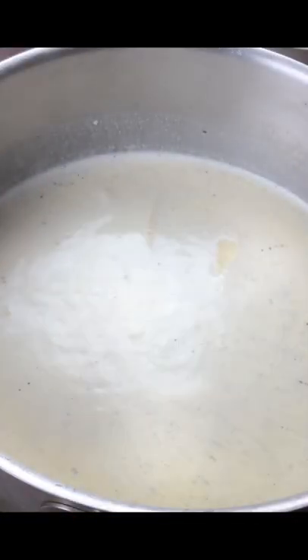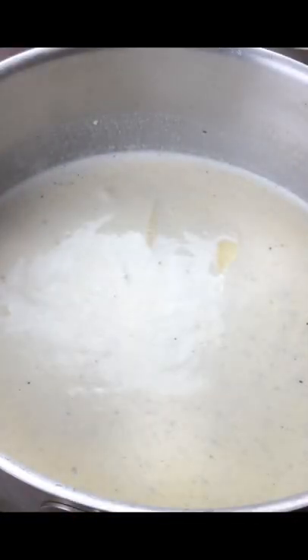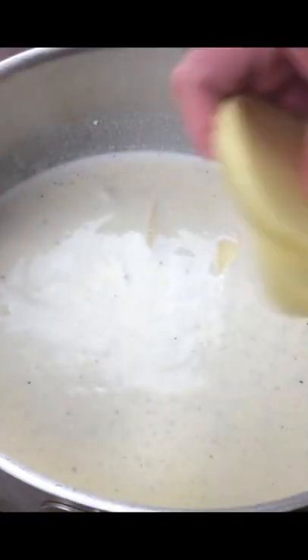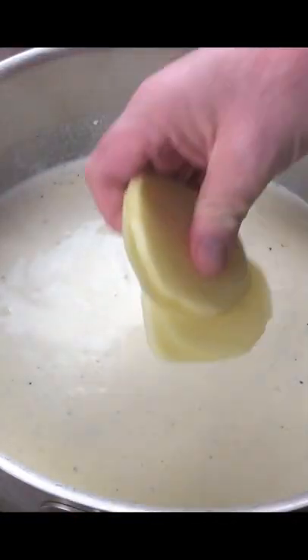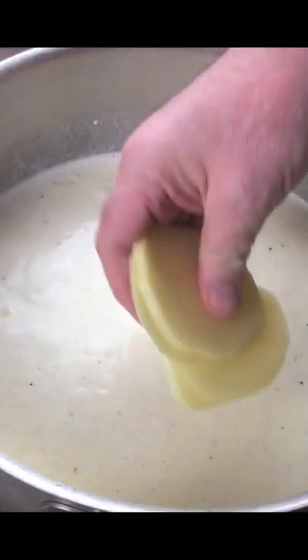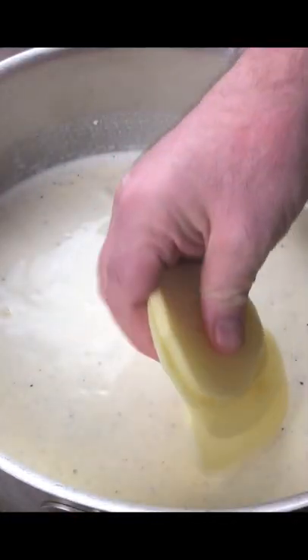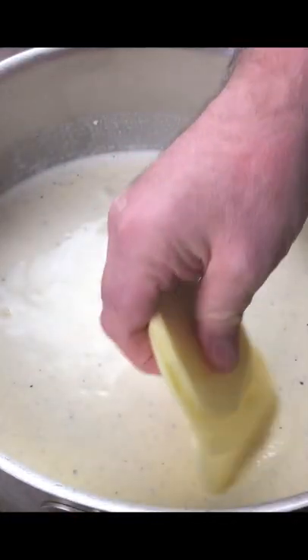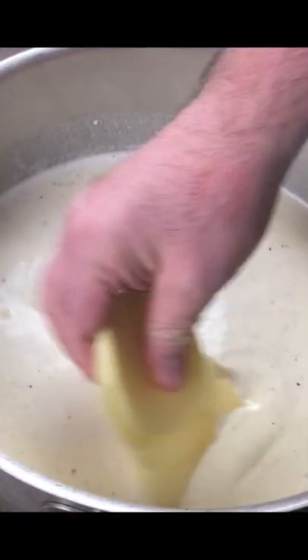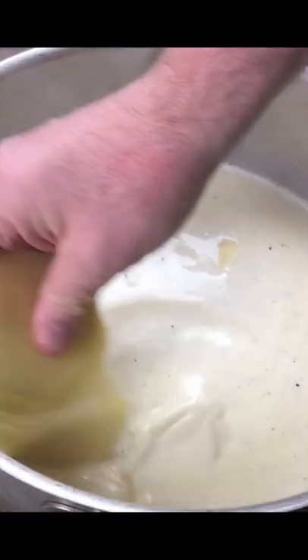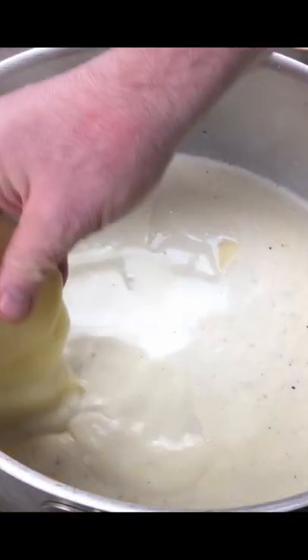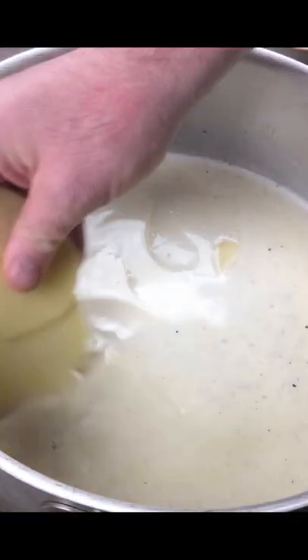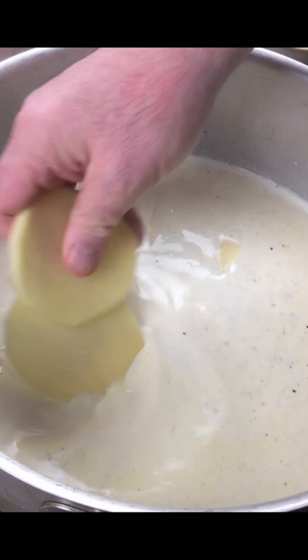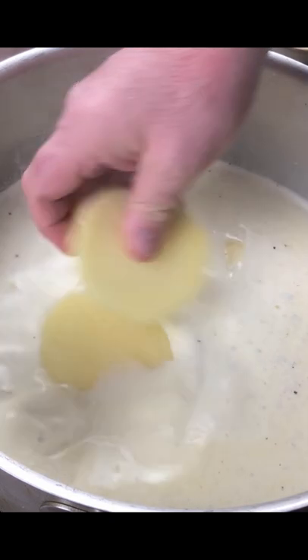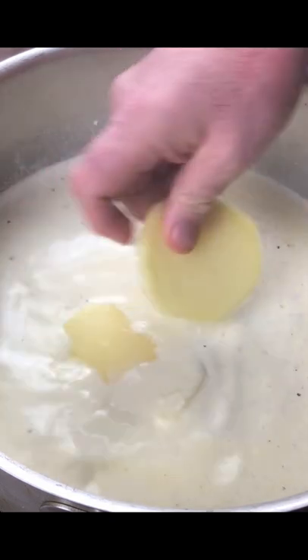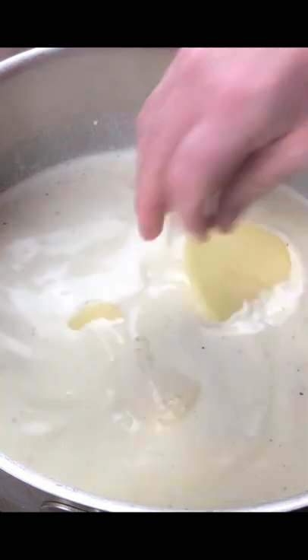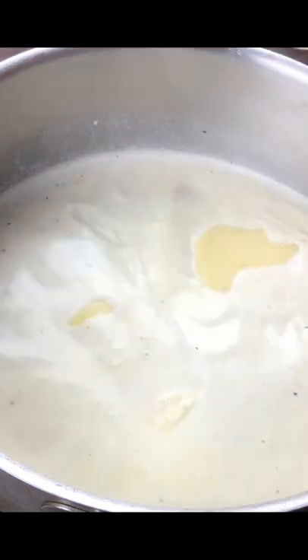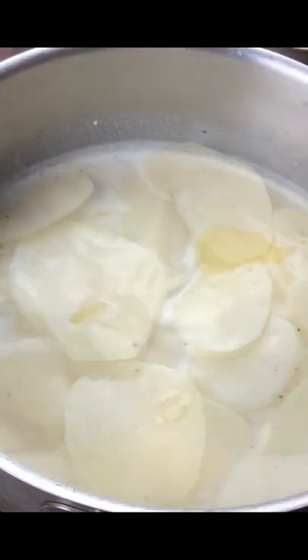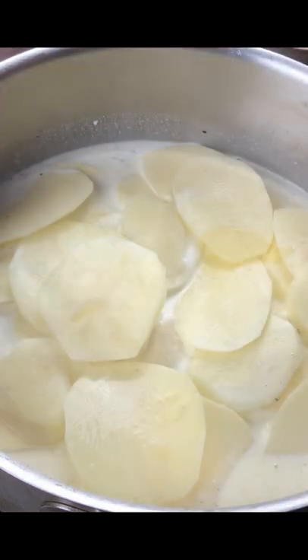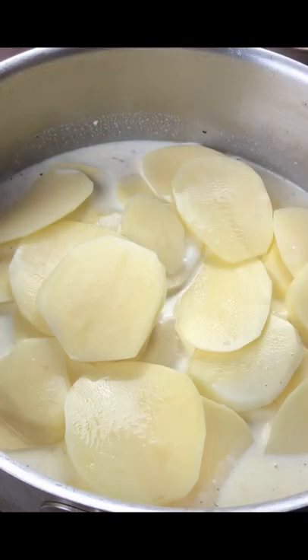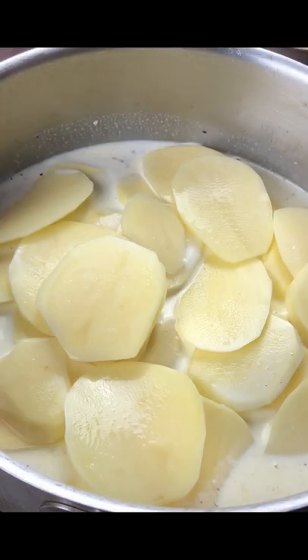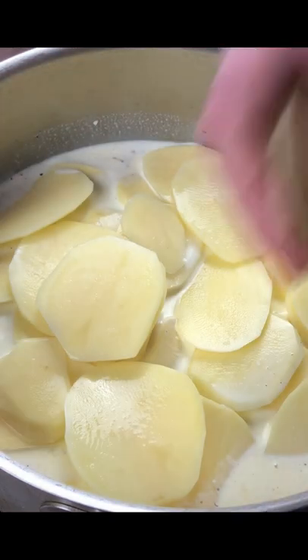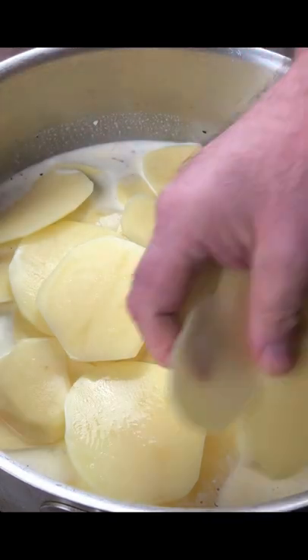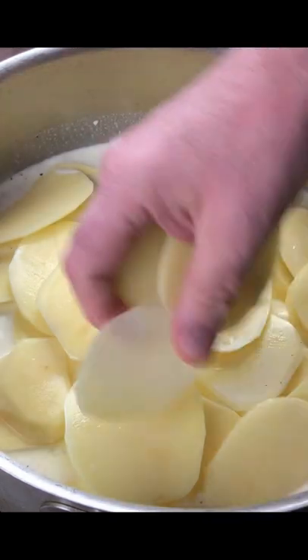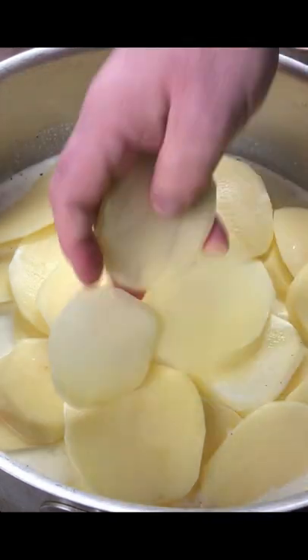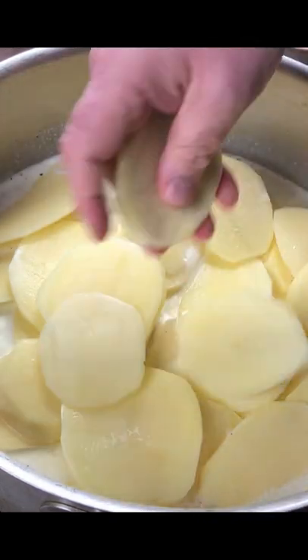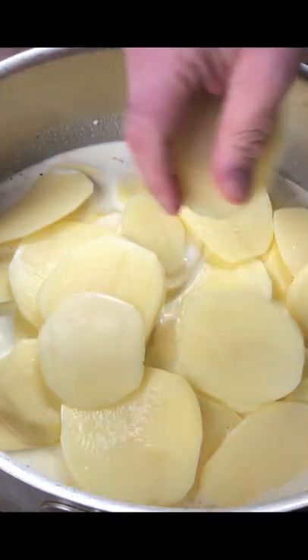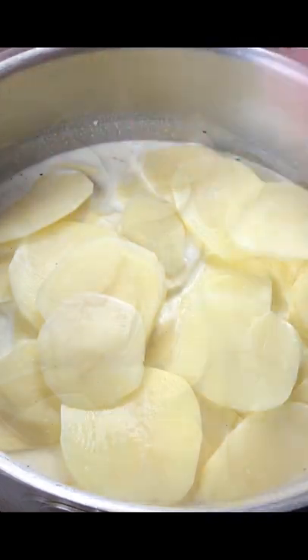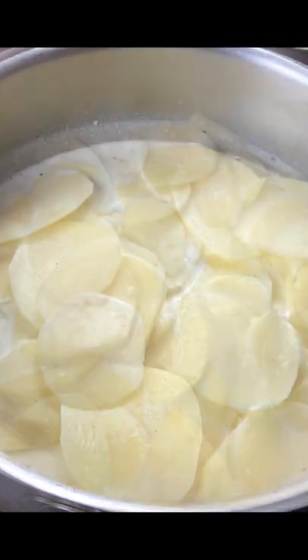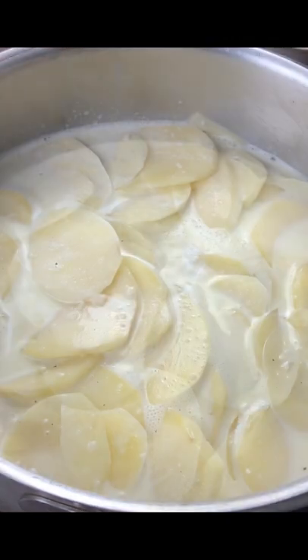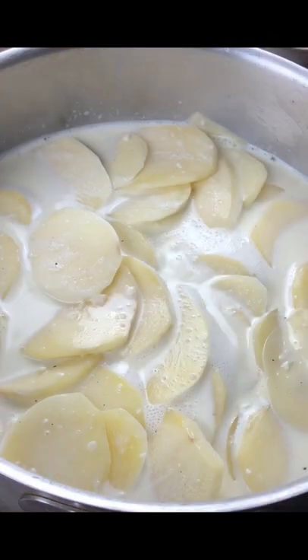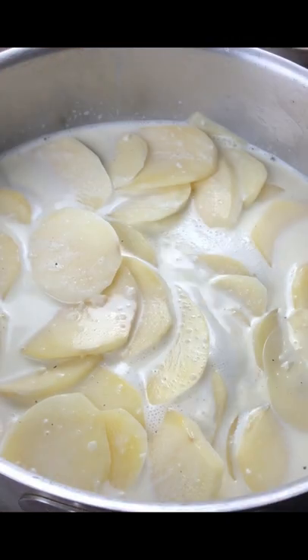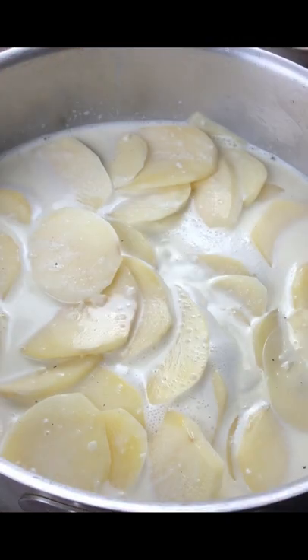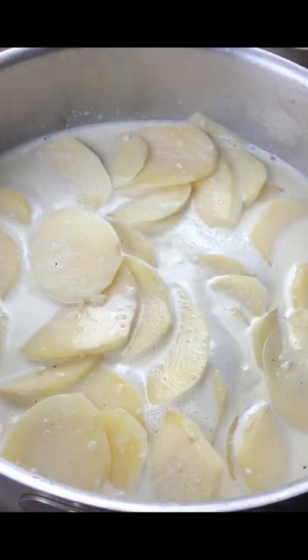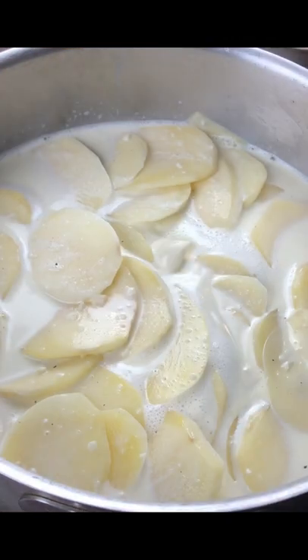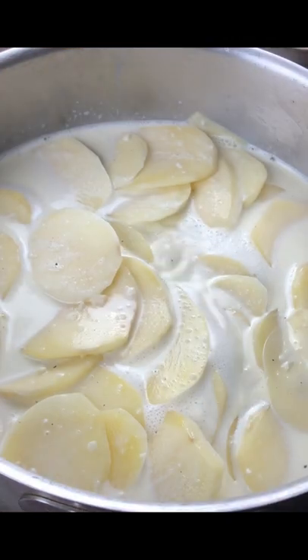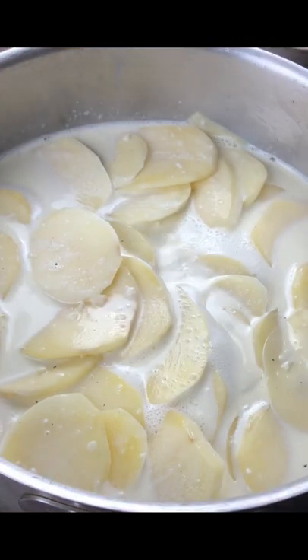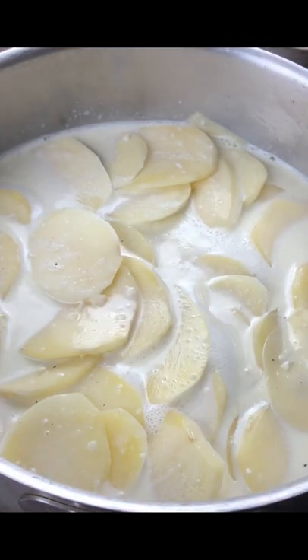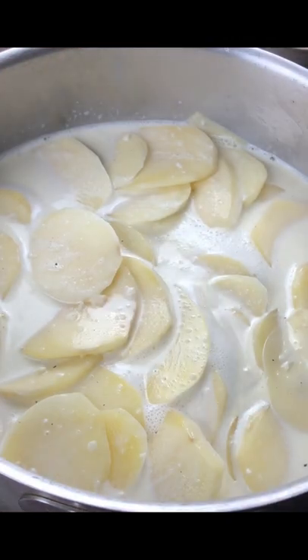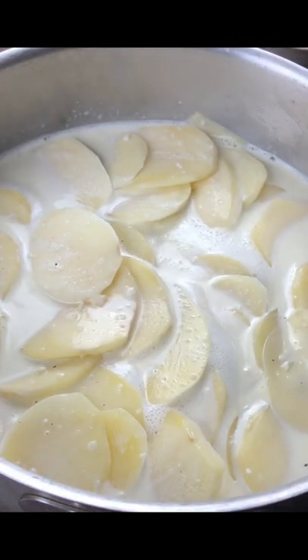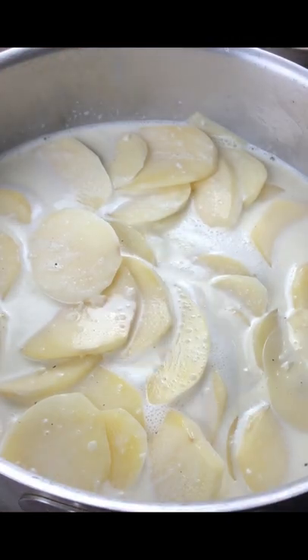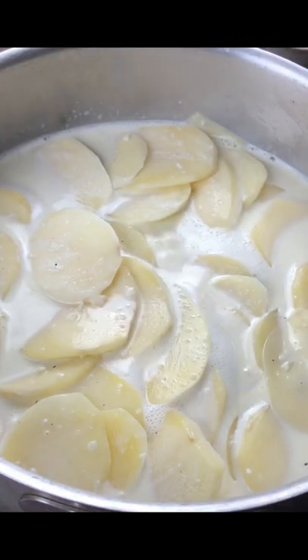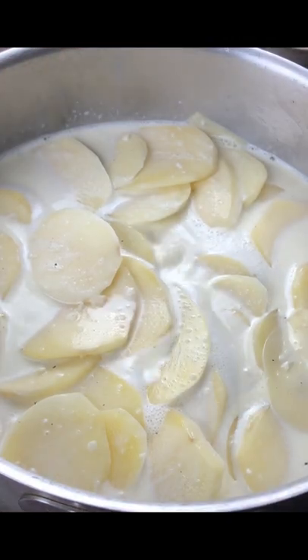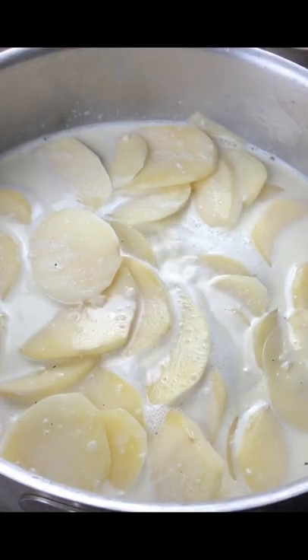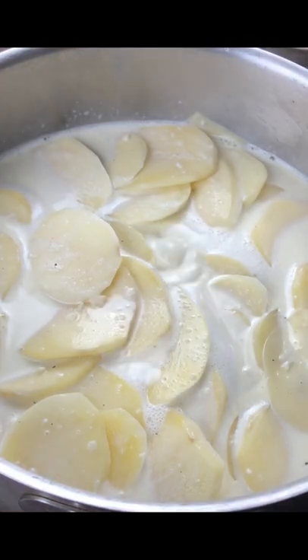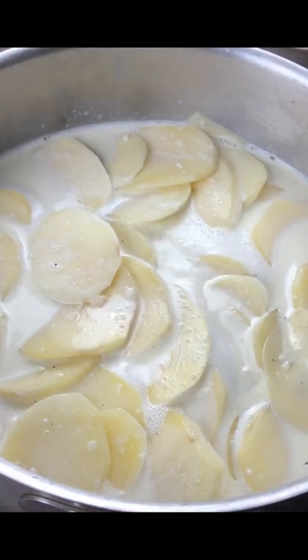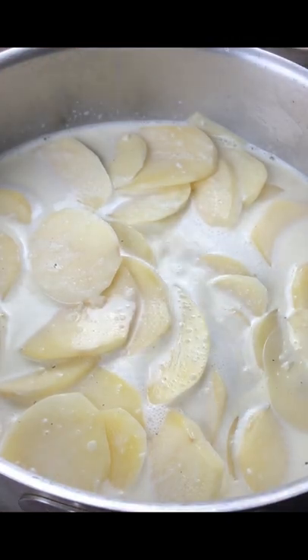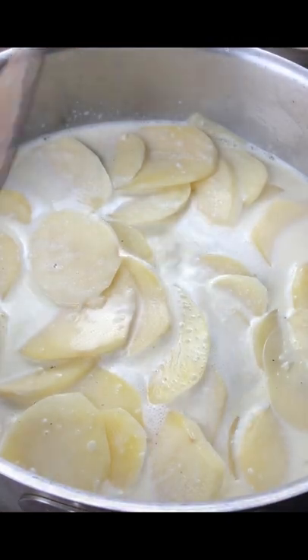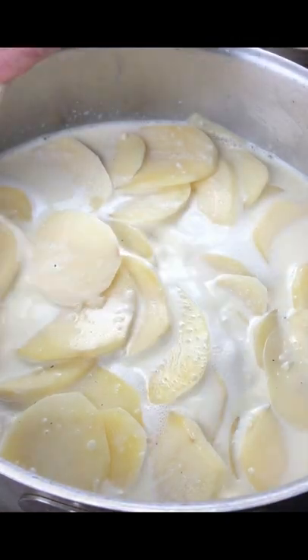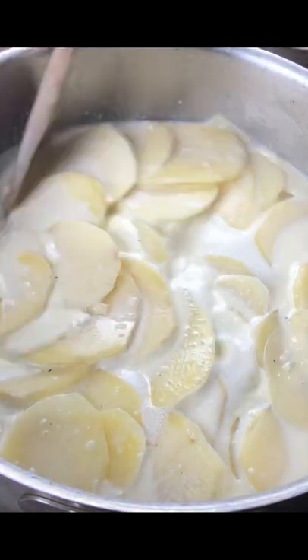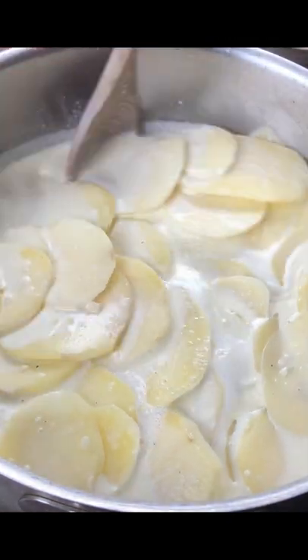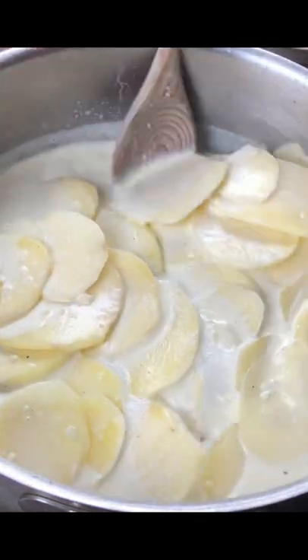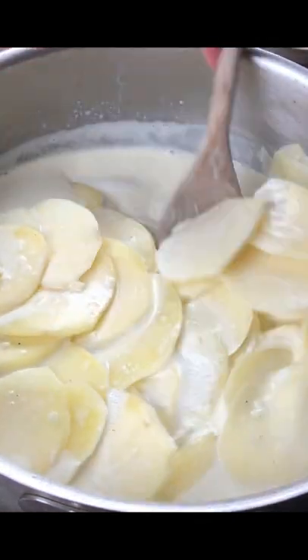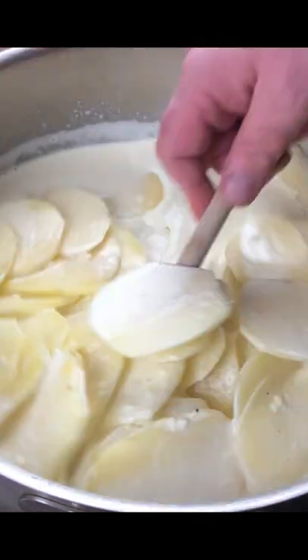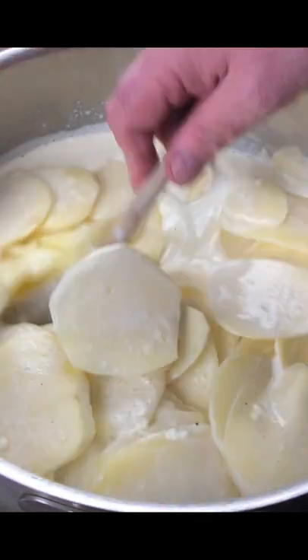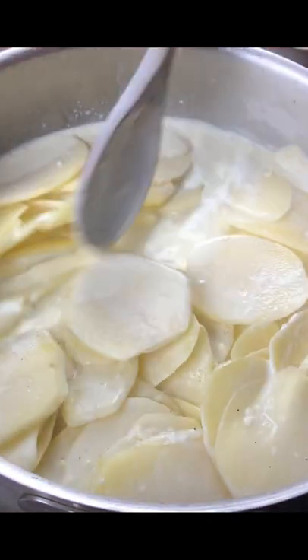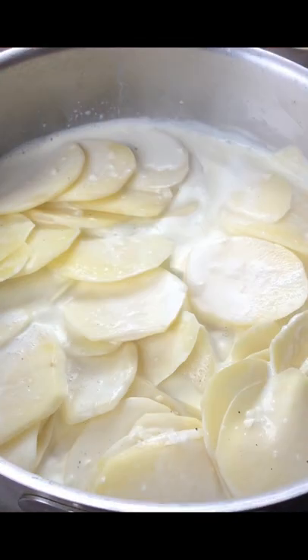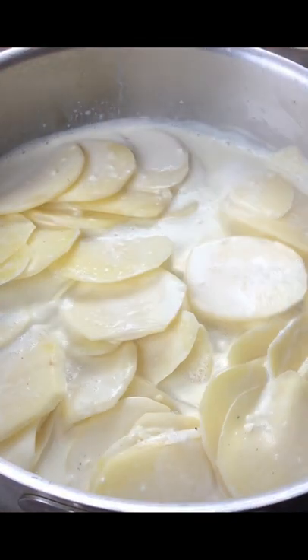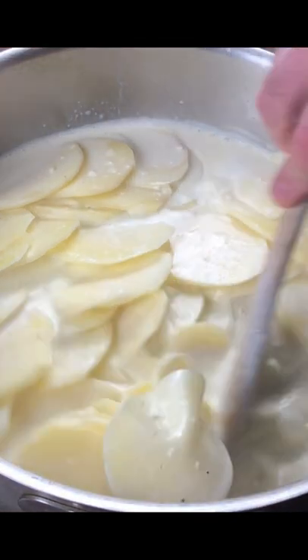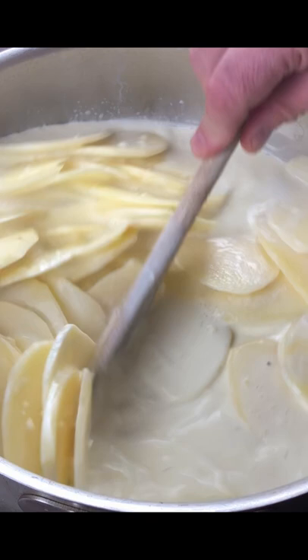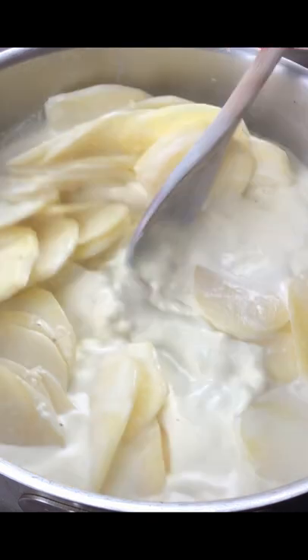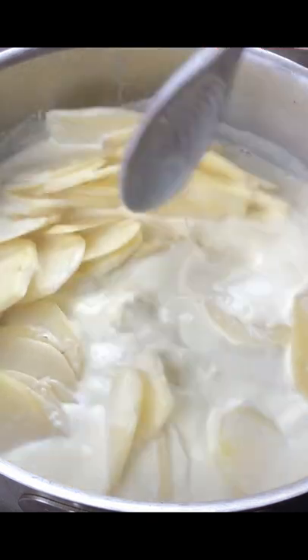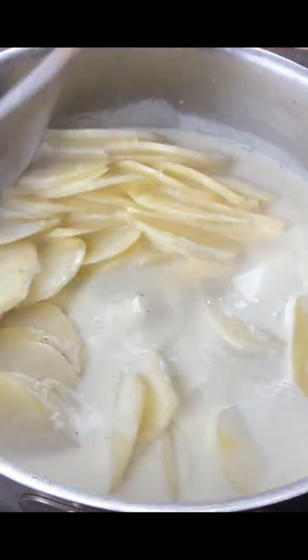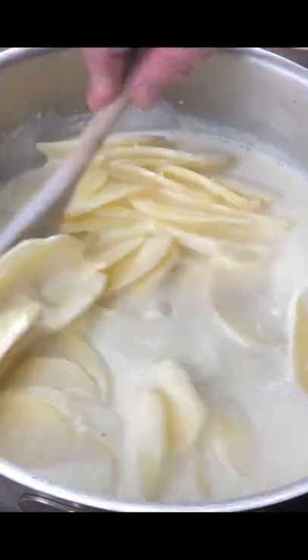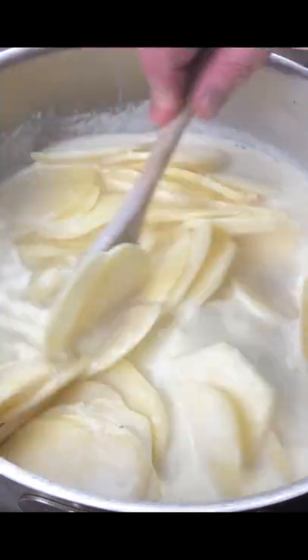Add the sliced potatoes to the cream and only half cook them for between 6 and 8 minutes. We don't want them fully cooked at this stage.